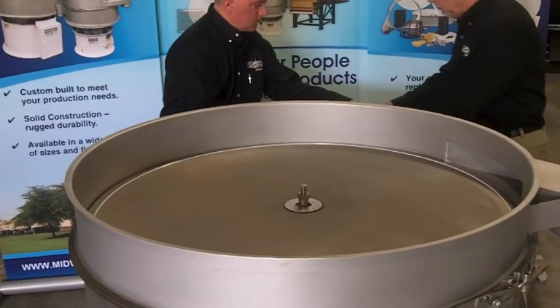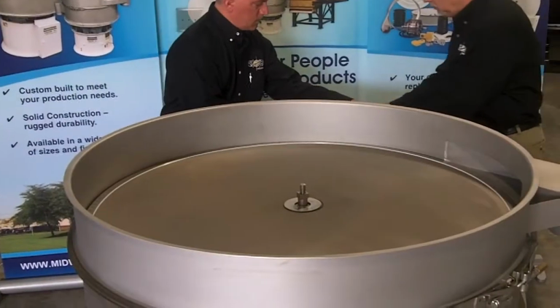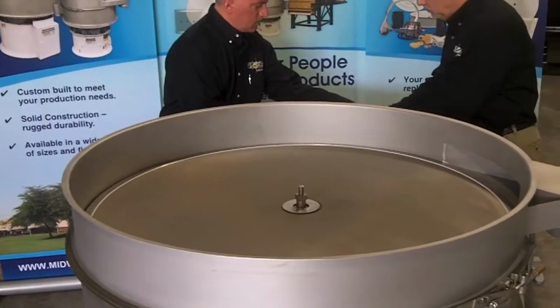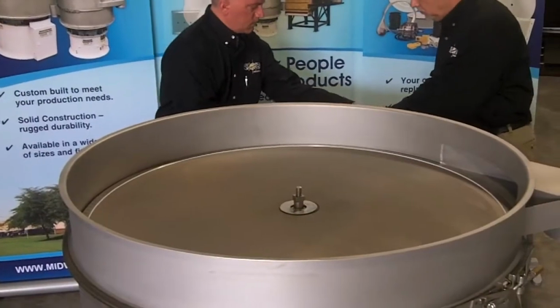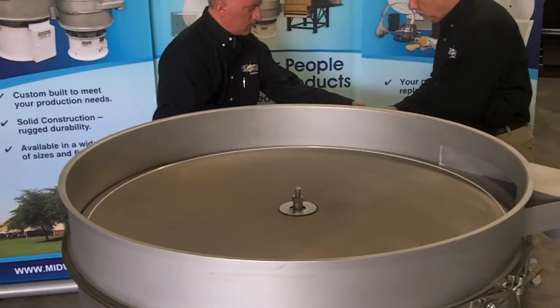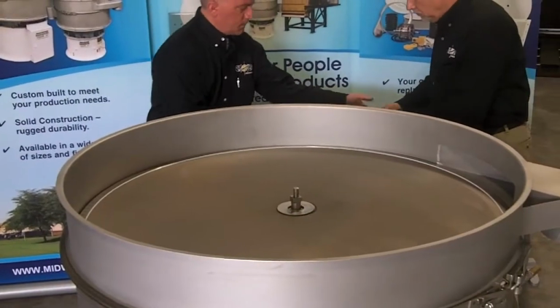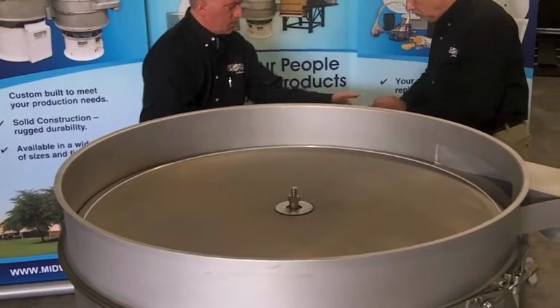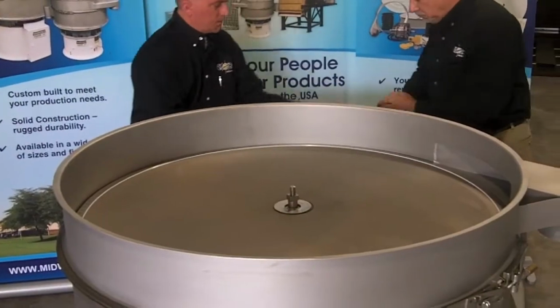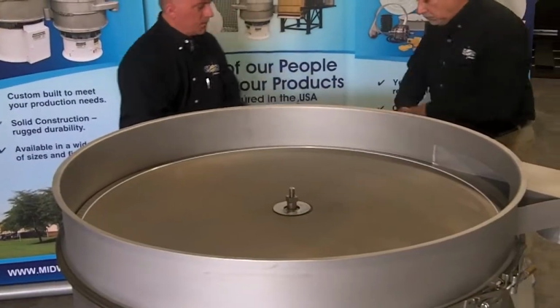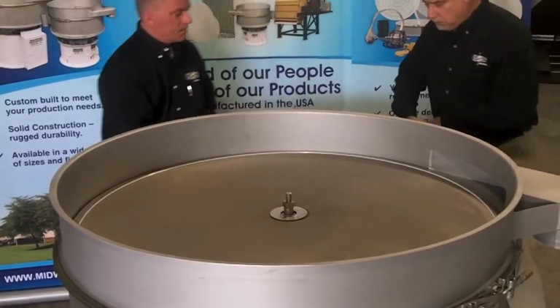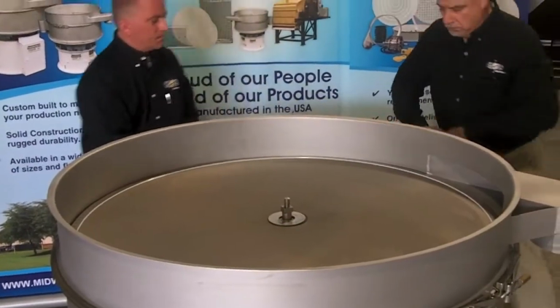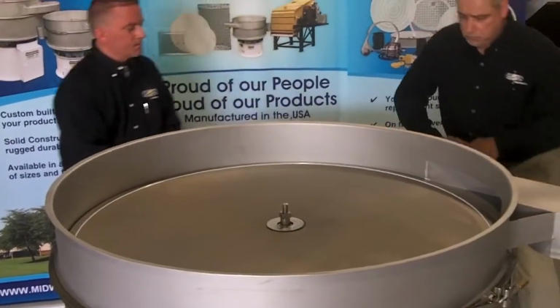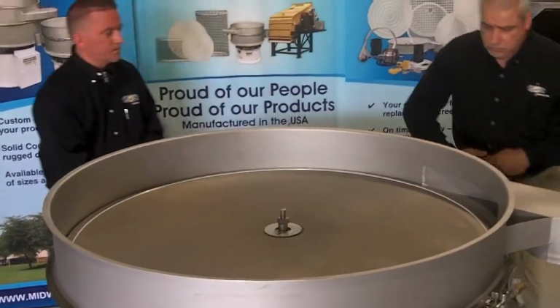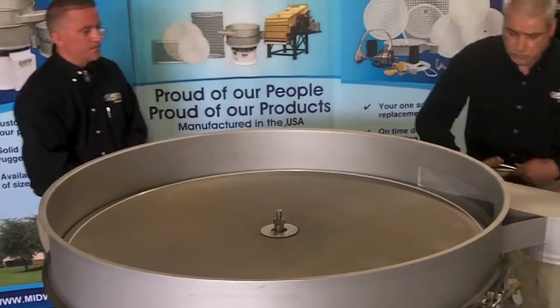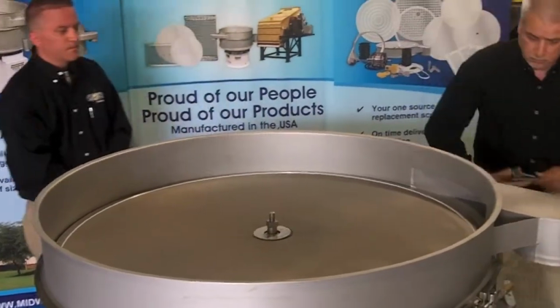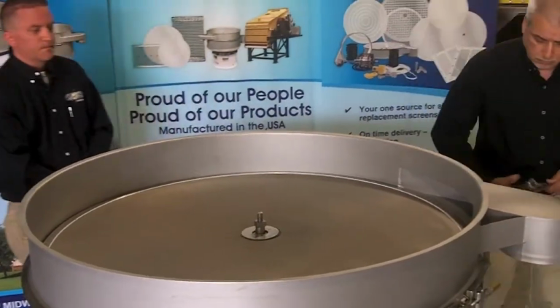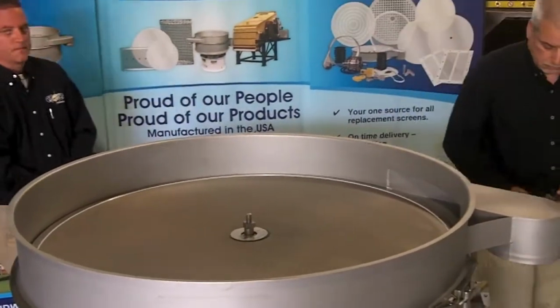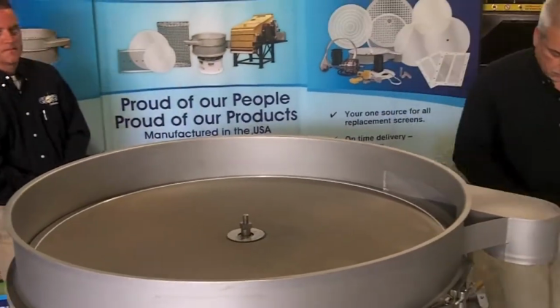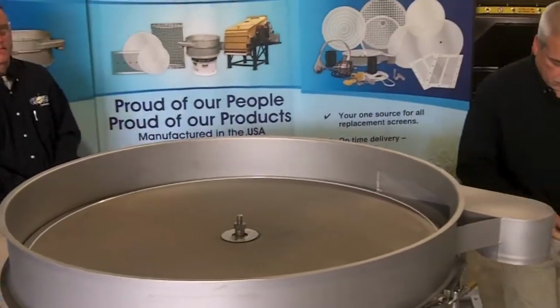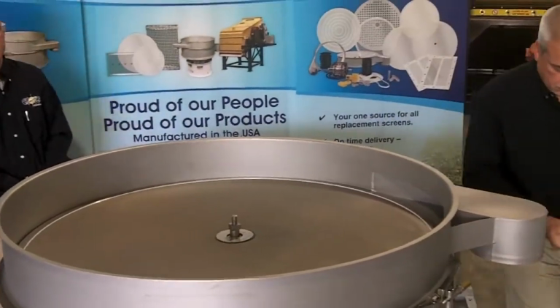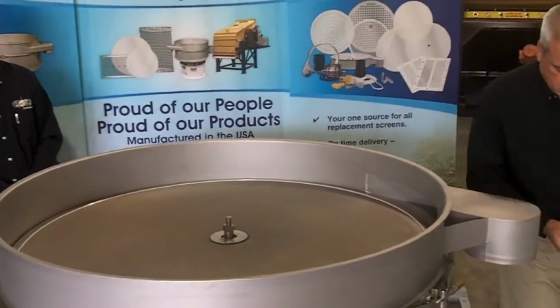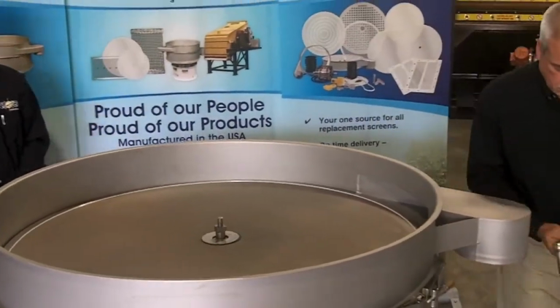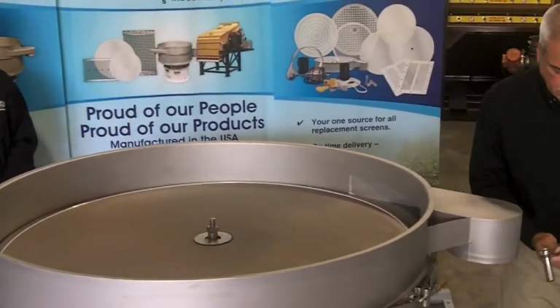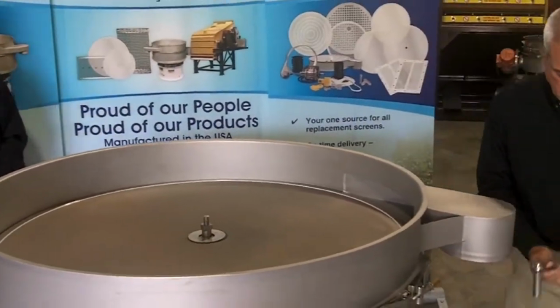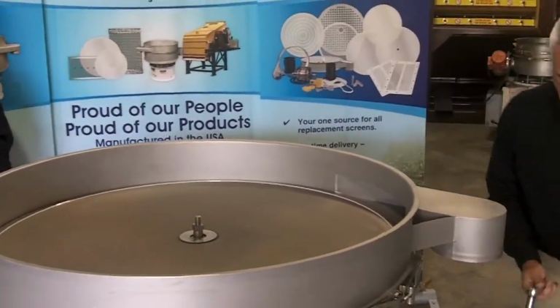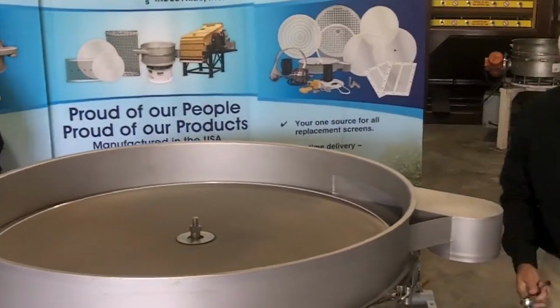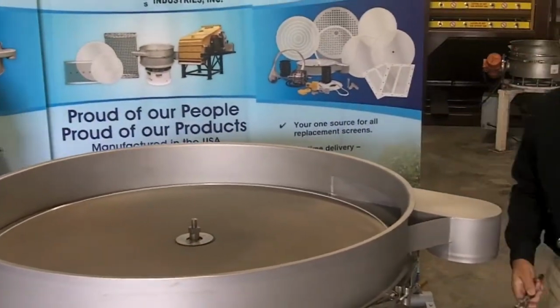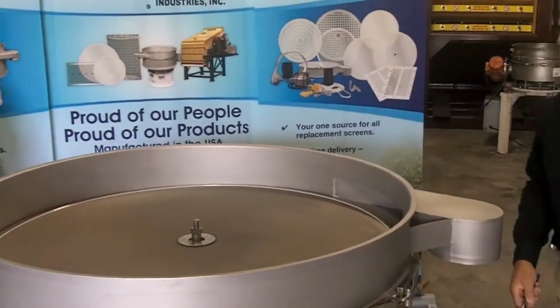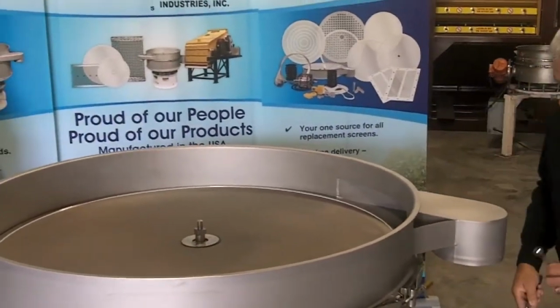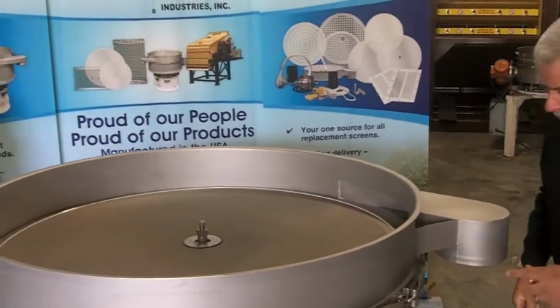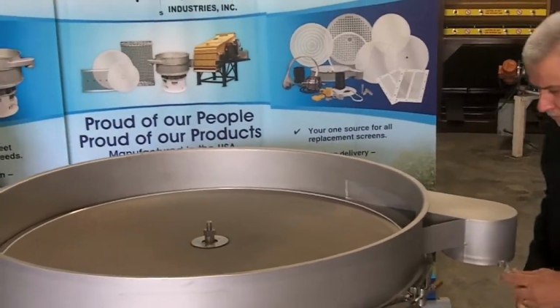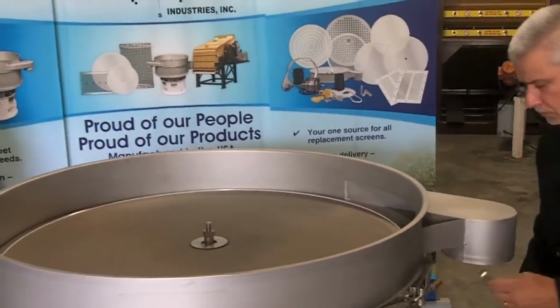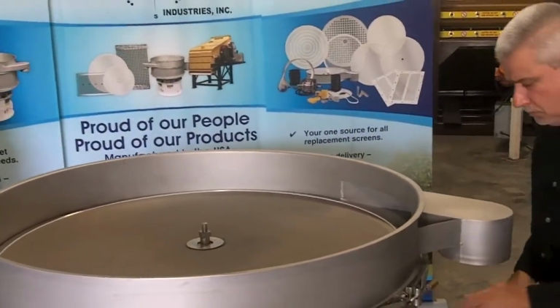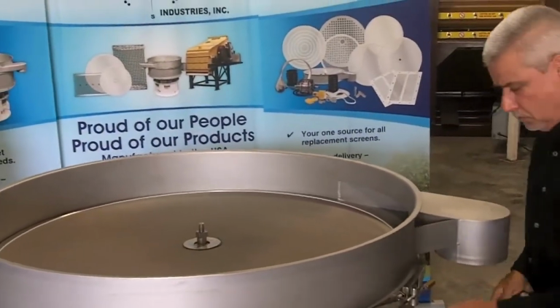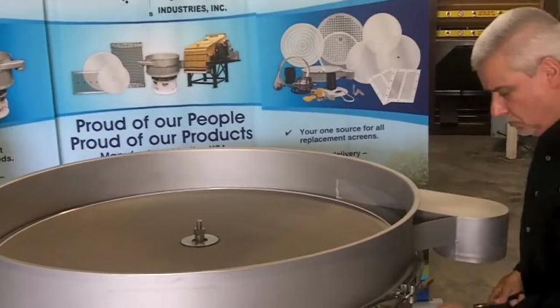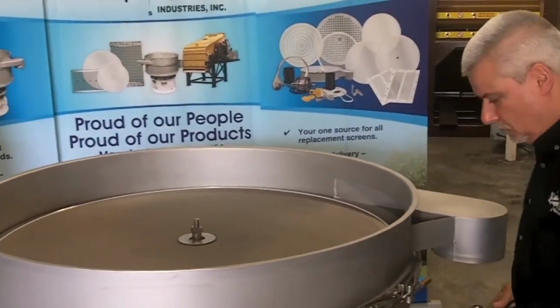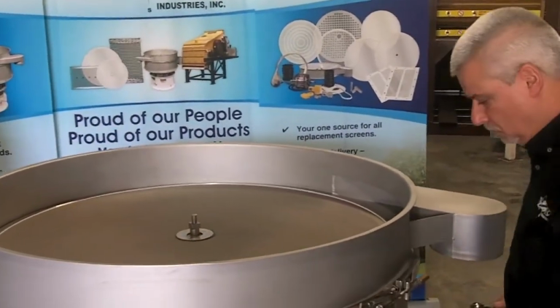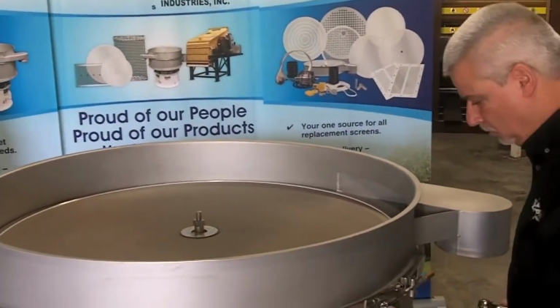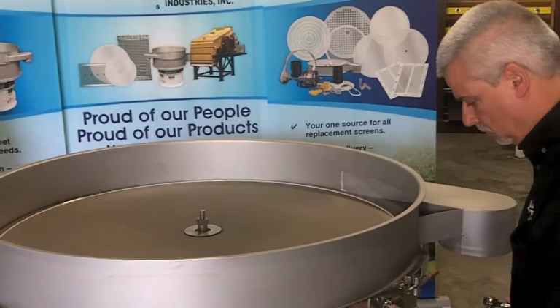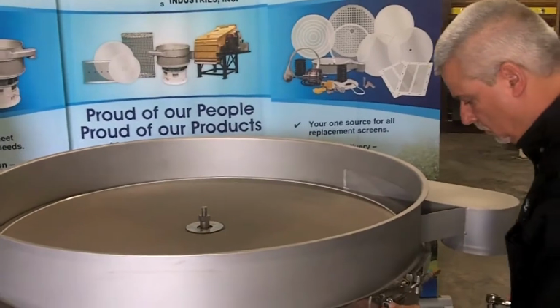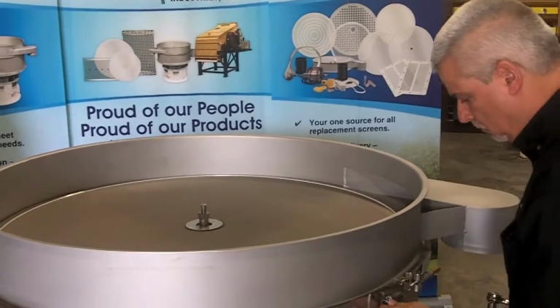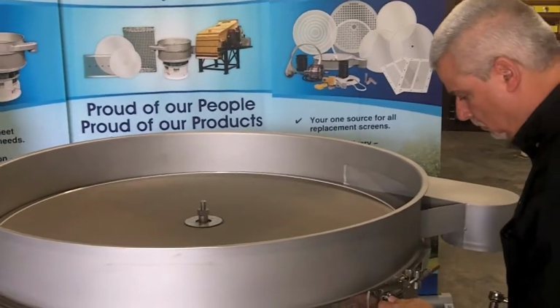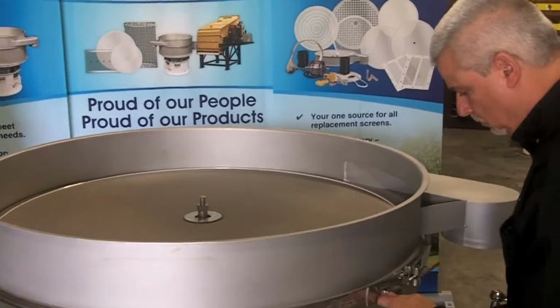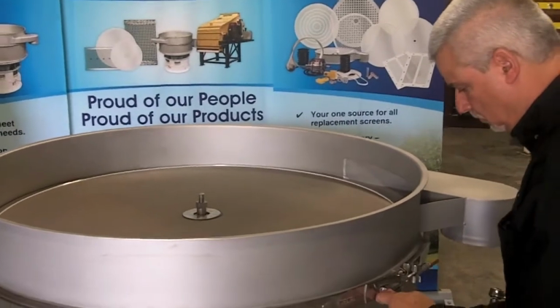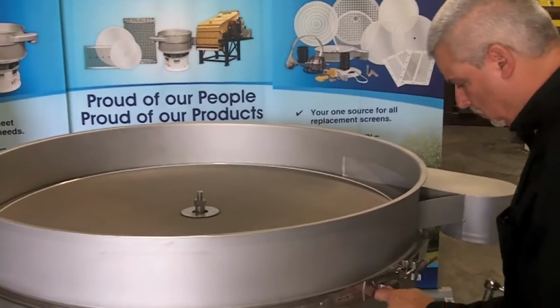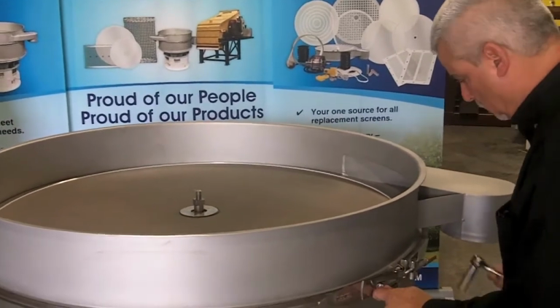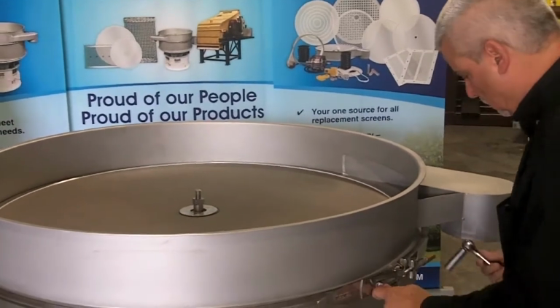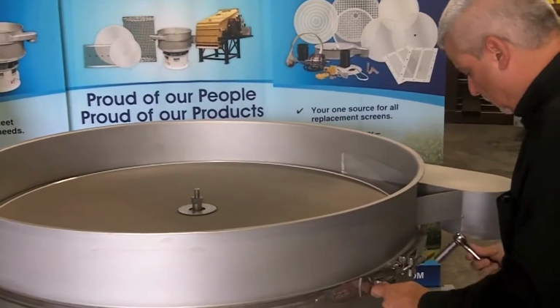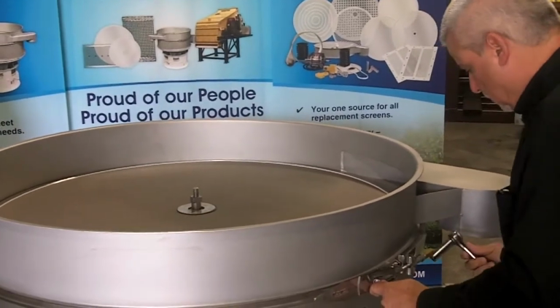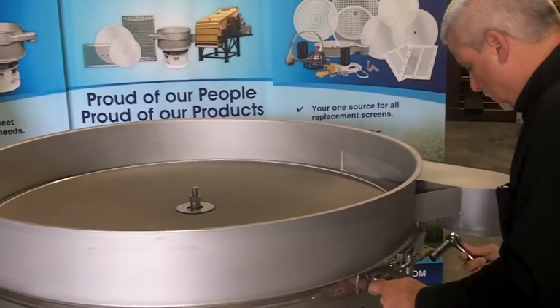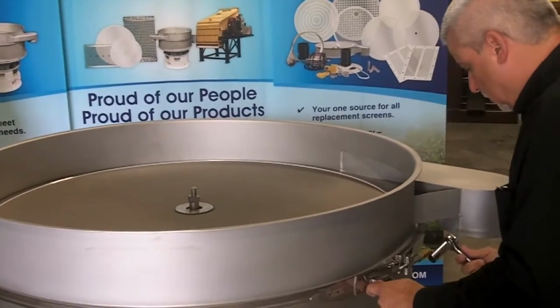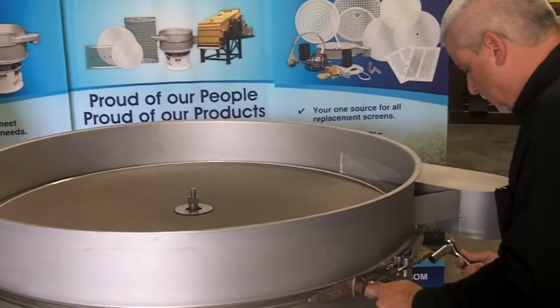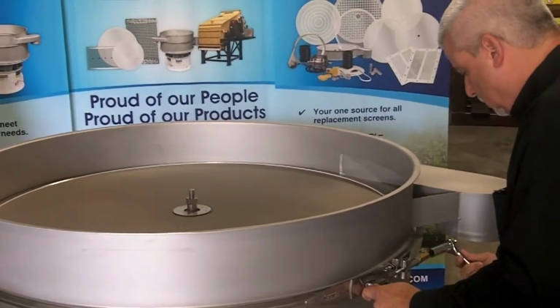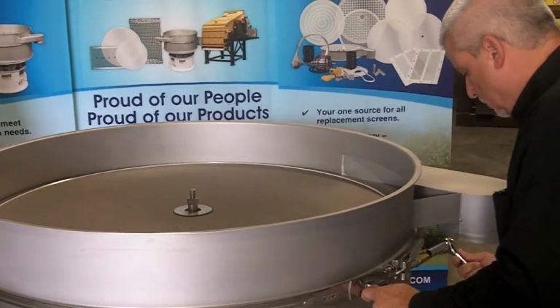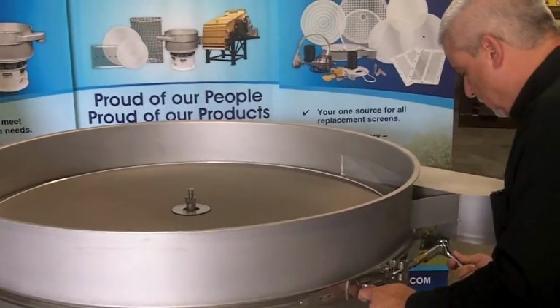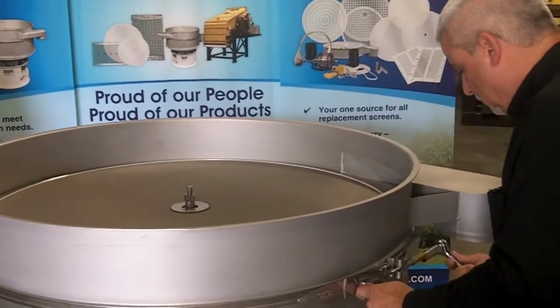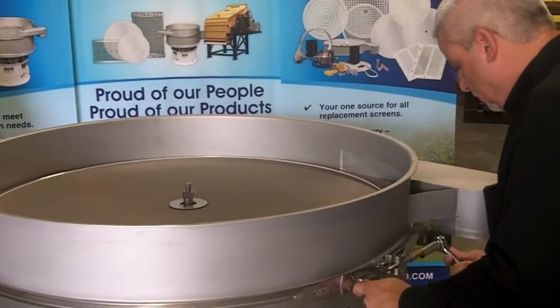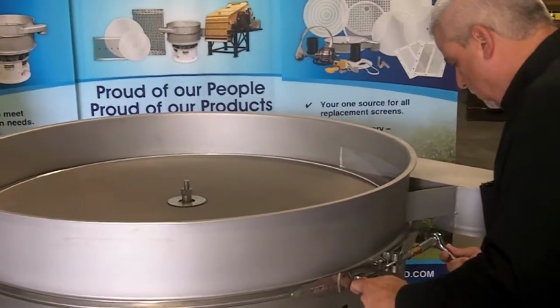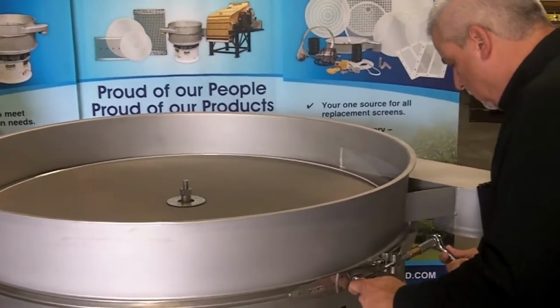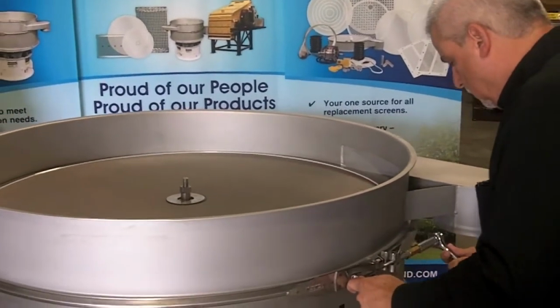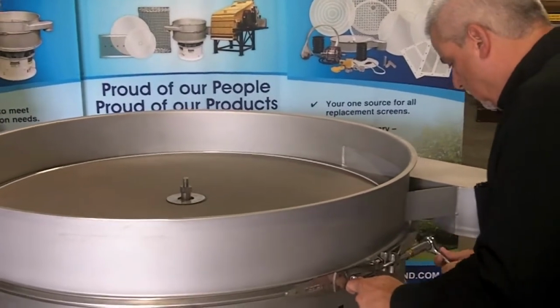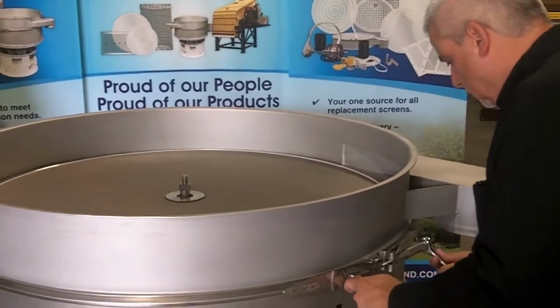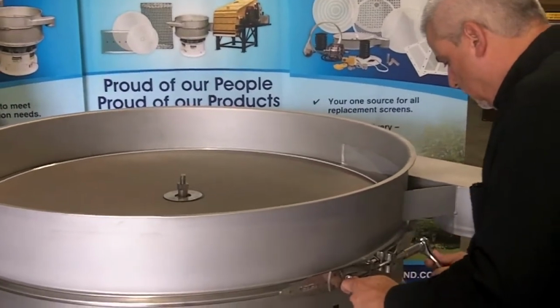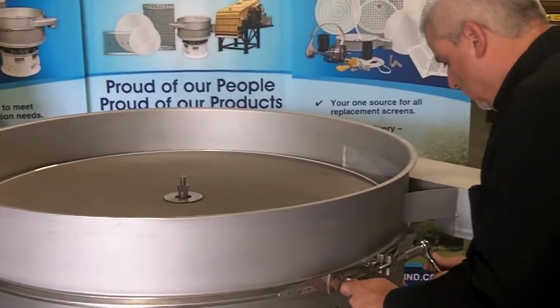Whenever passing tools, do so around the unit, not over the screen, should one of the tools fall and damage it.